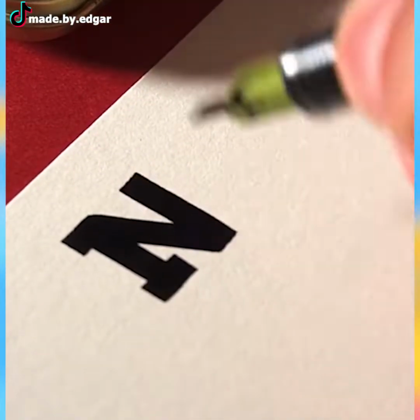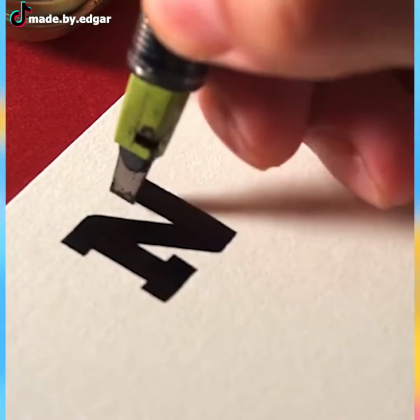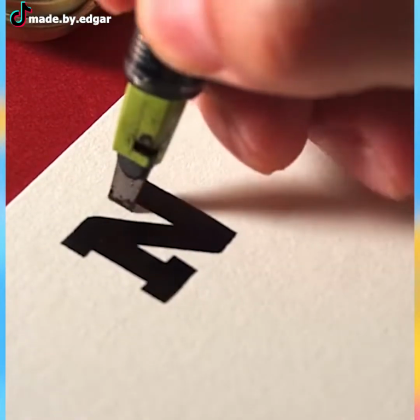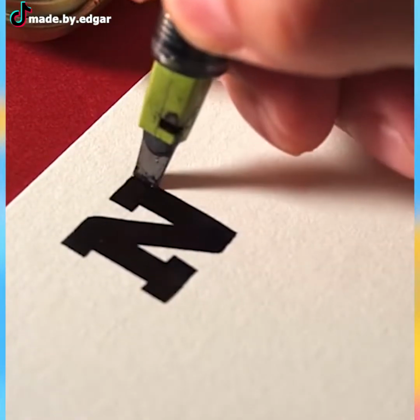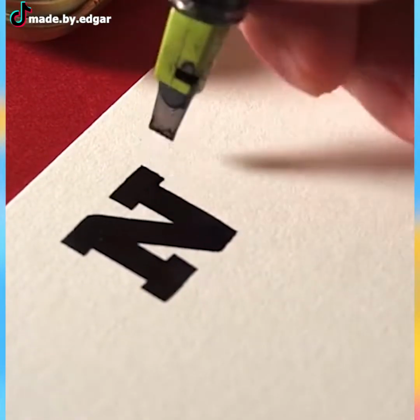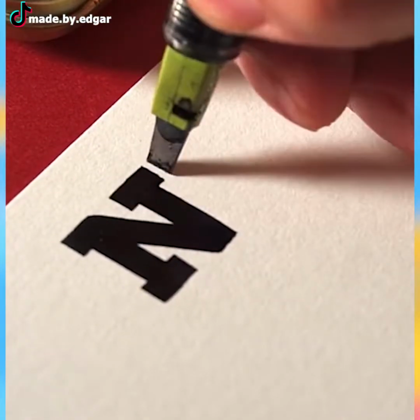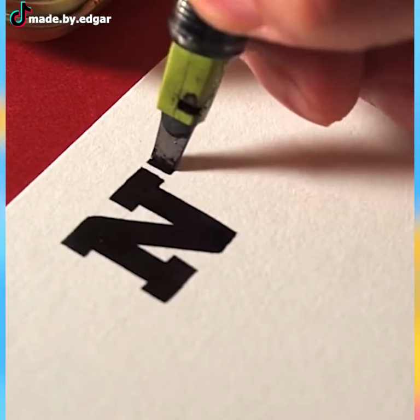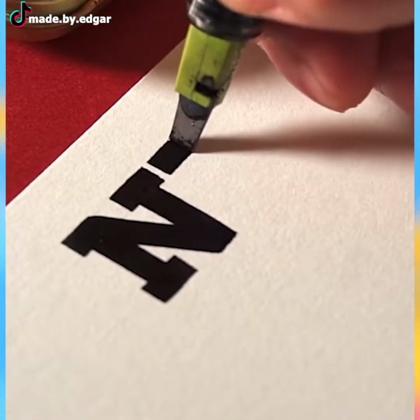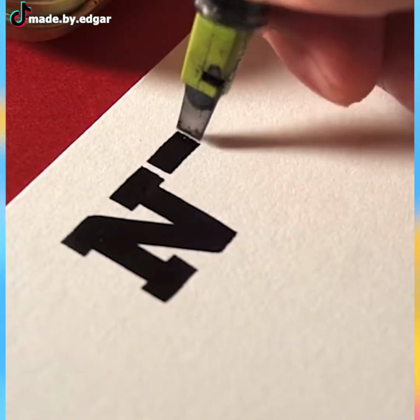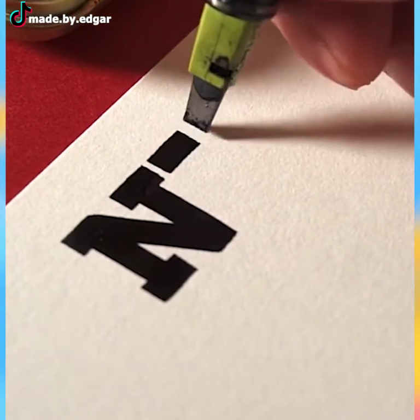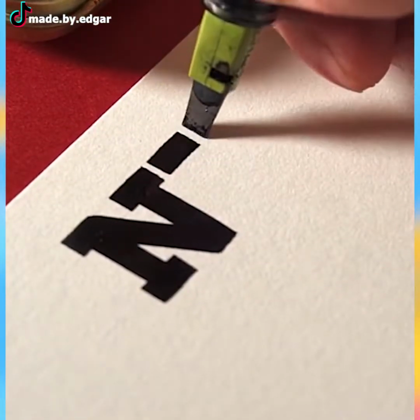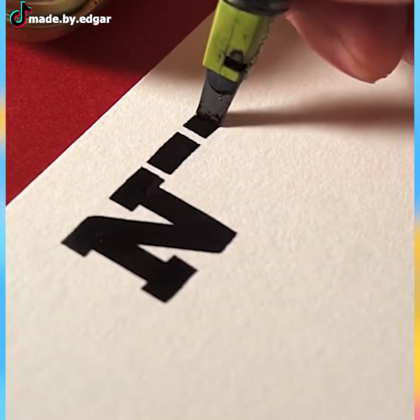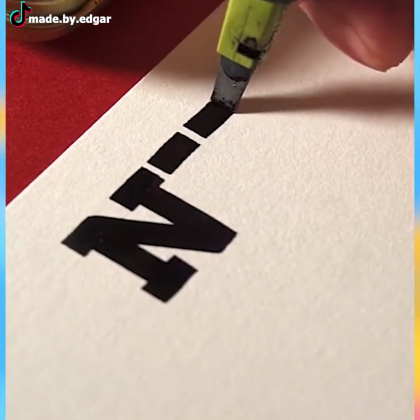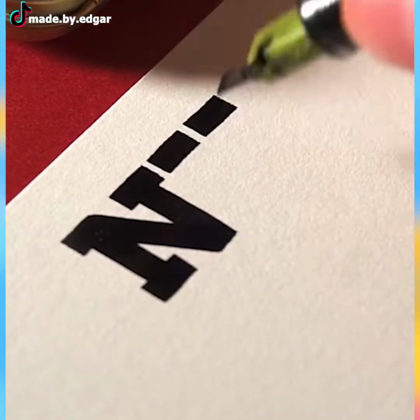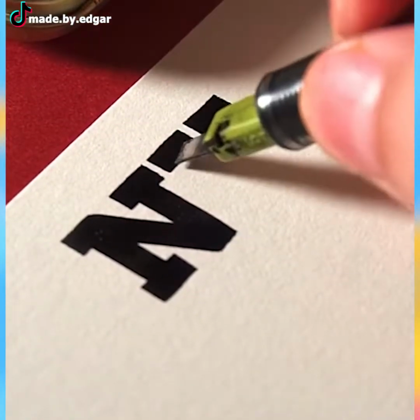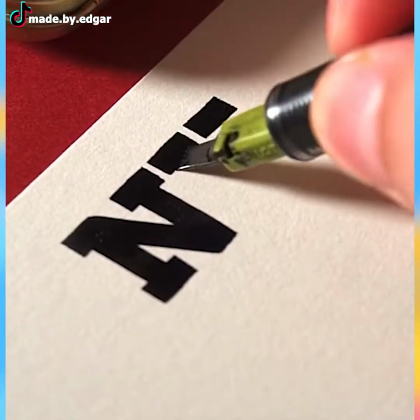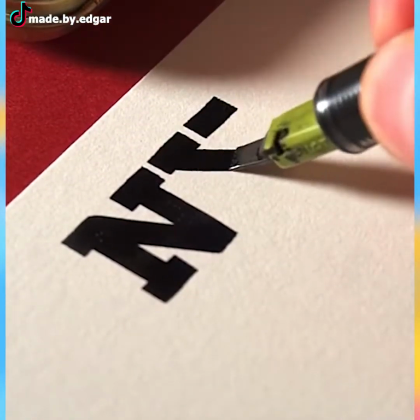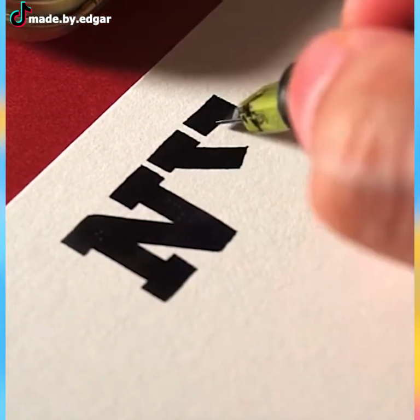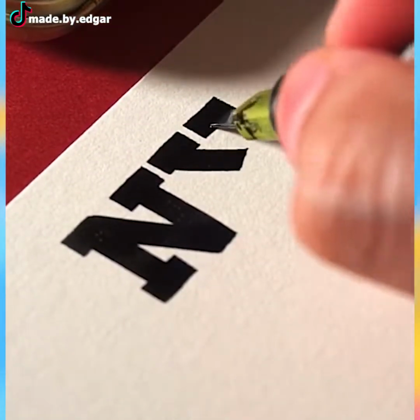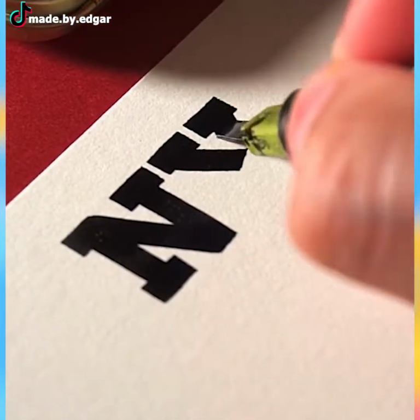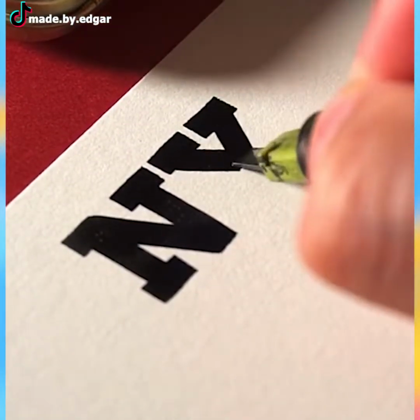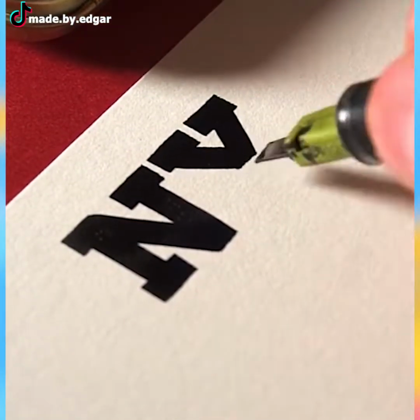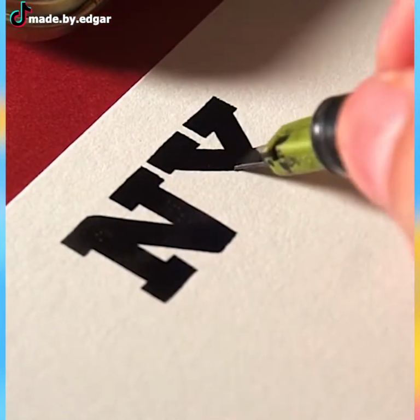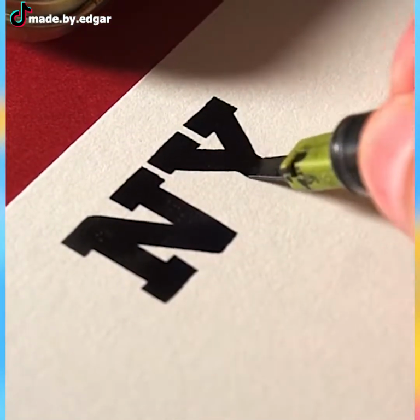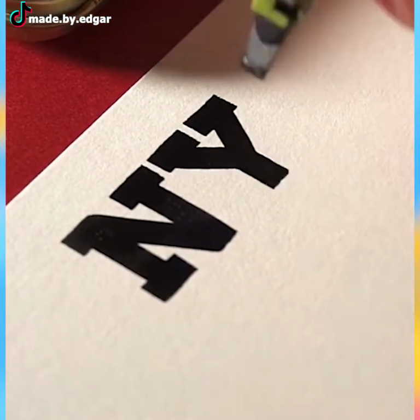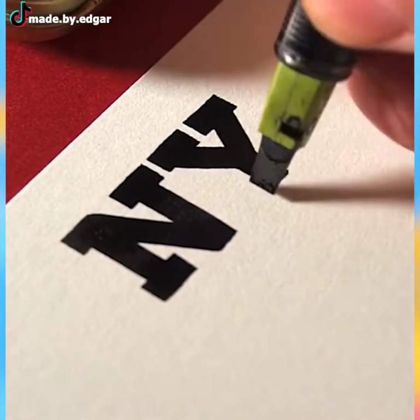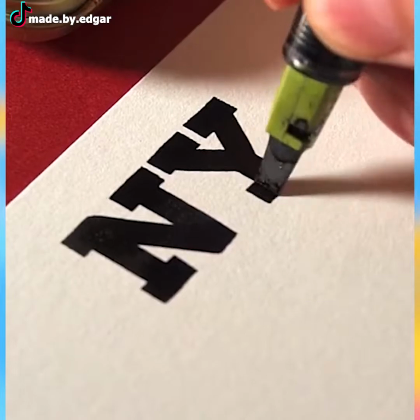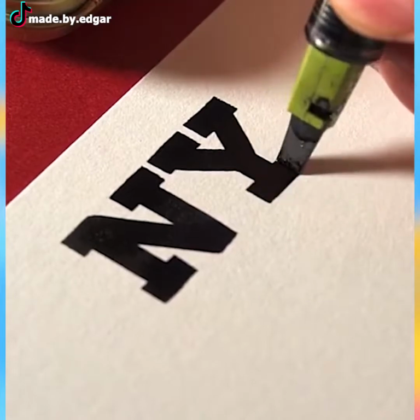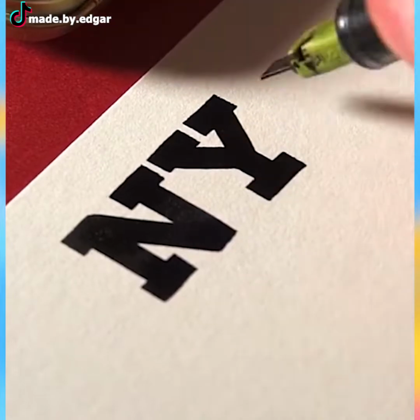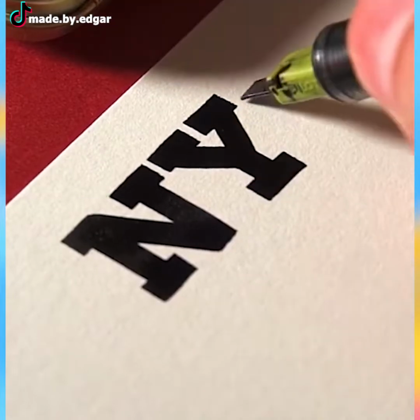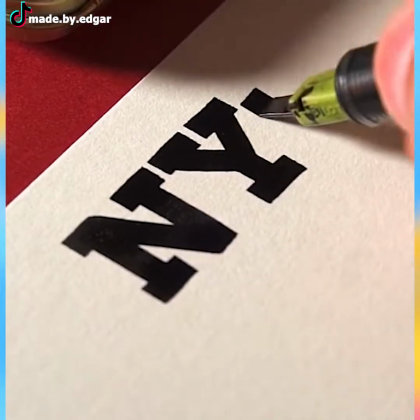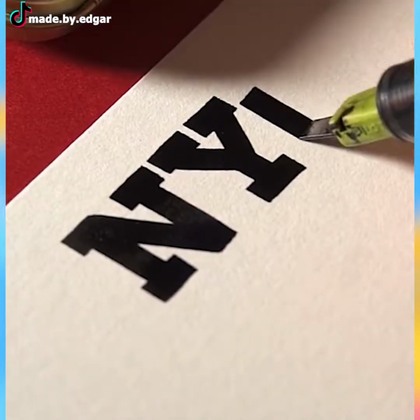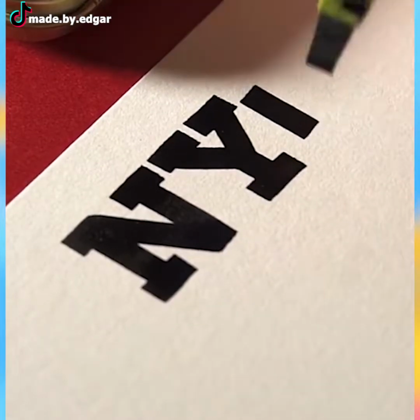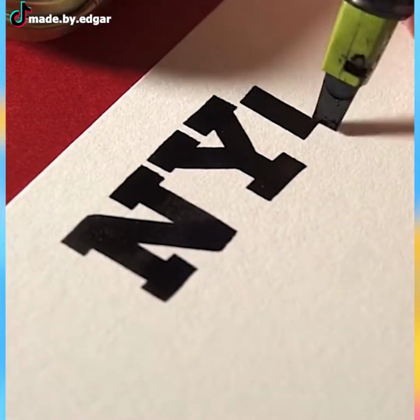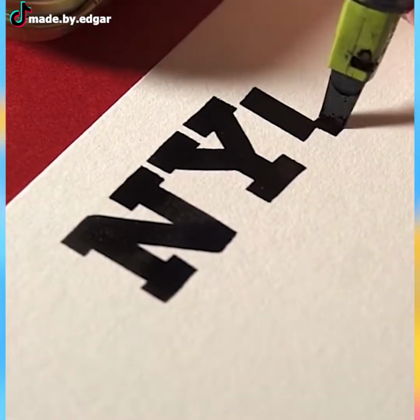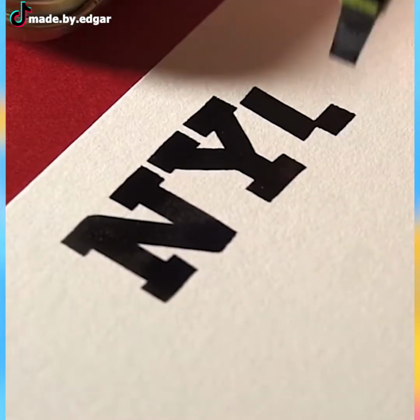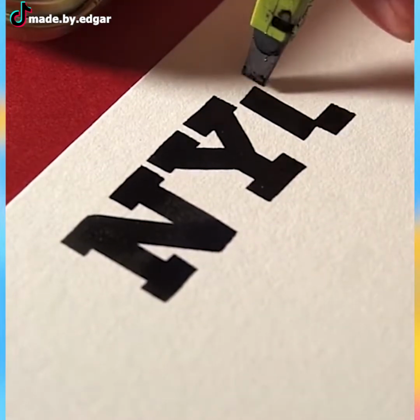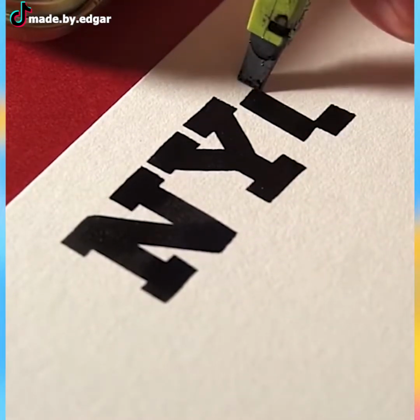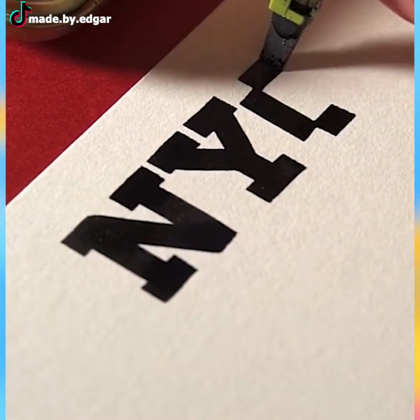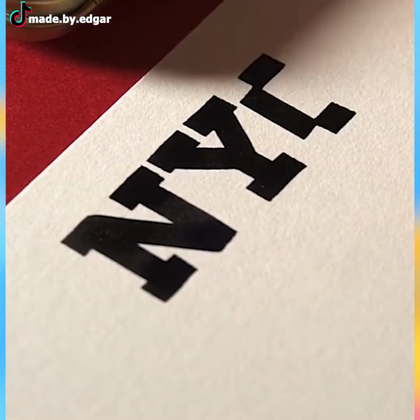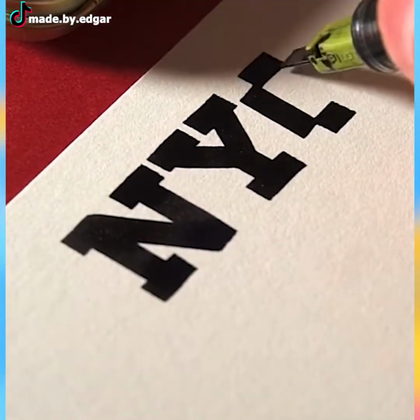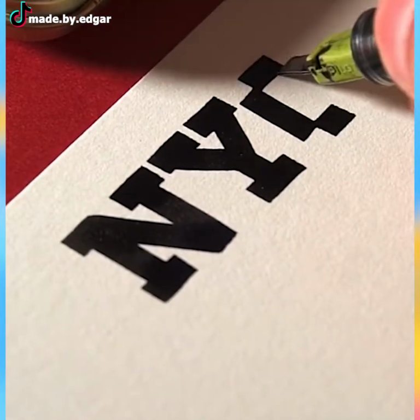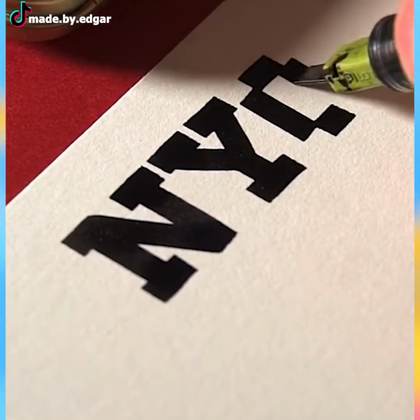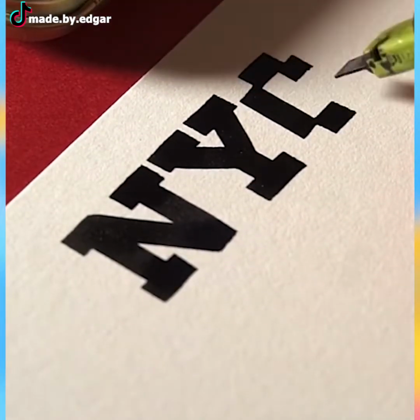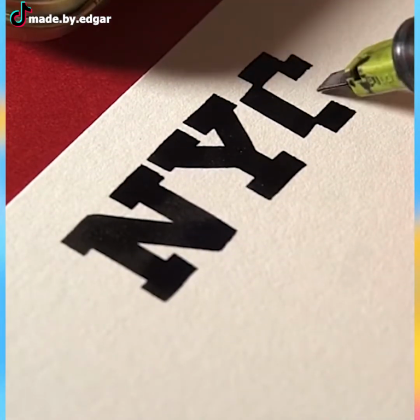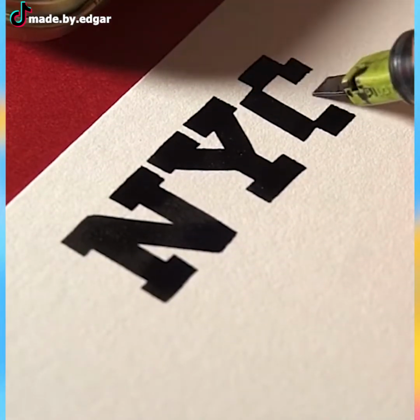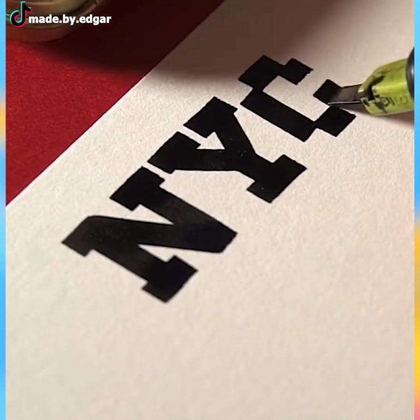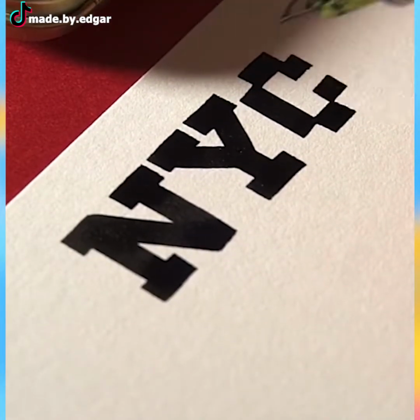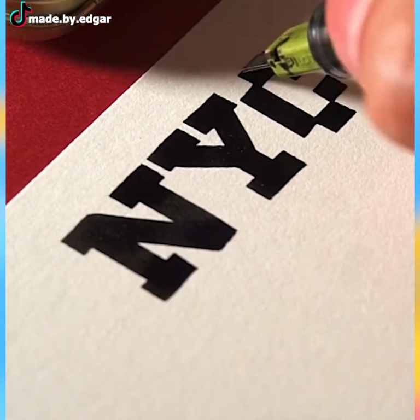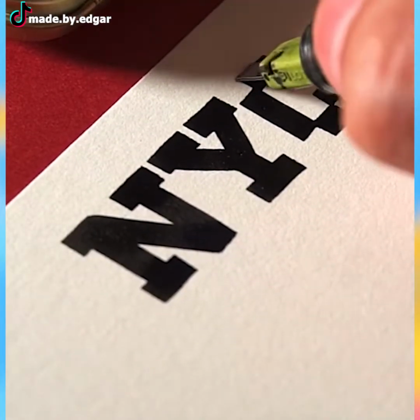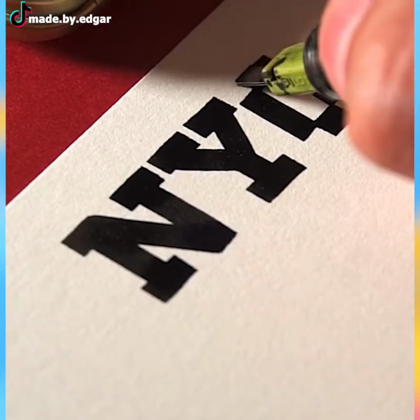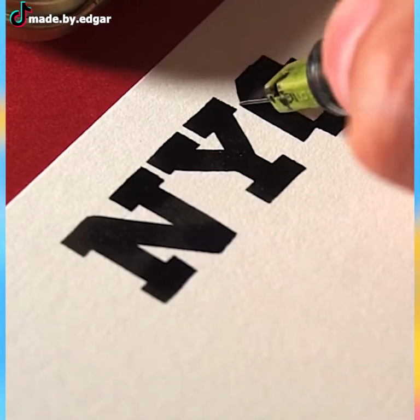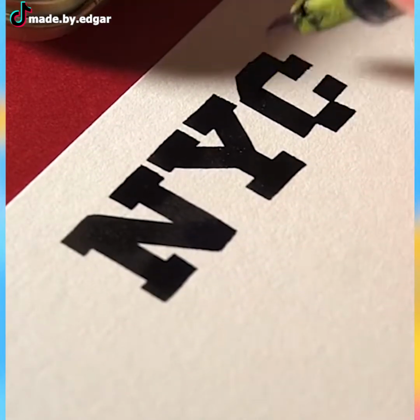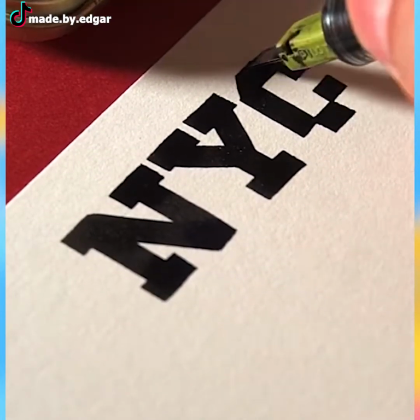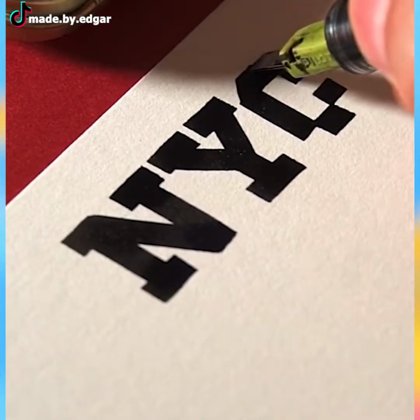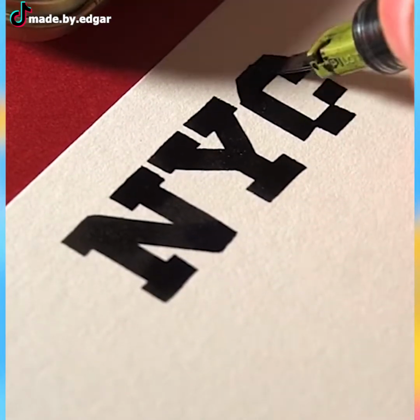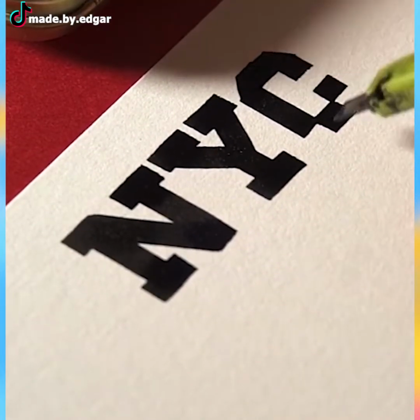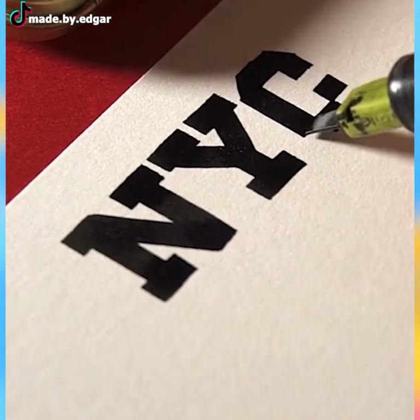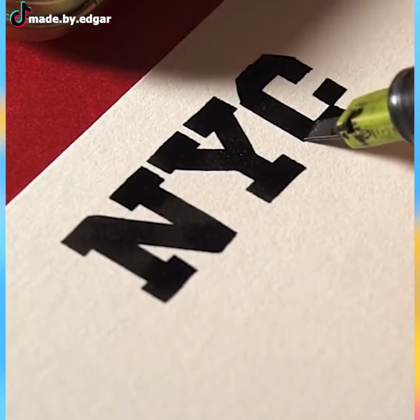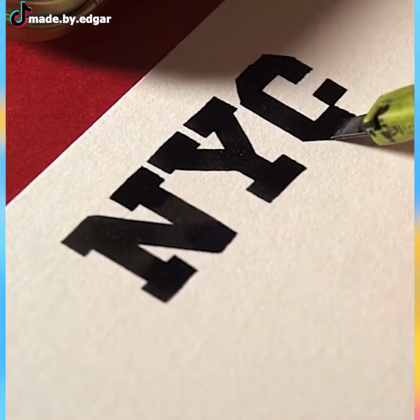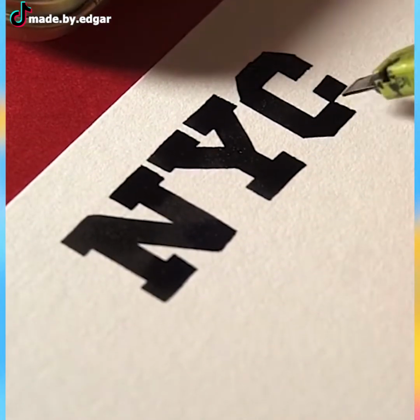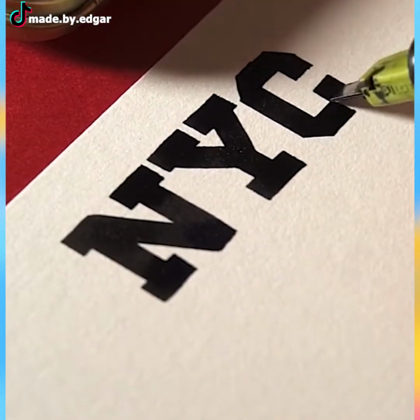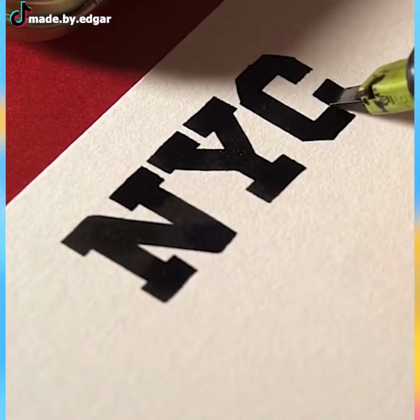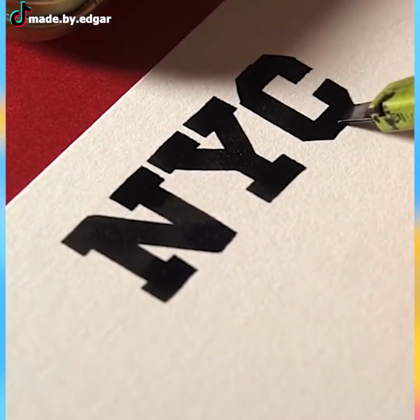Calligraphy is a delicate form of art. The artist uses a flat nib pen to get such clean and desired shapes.